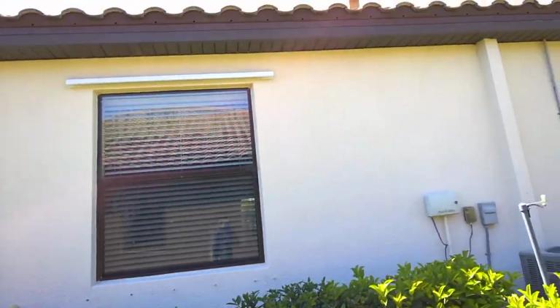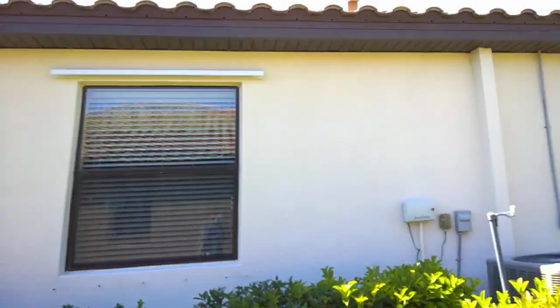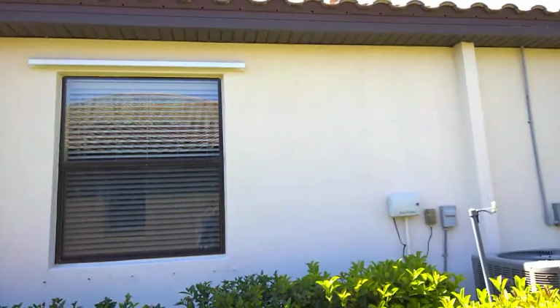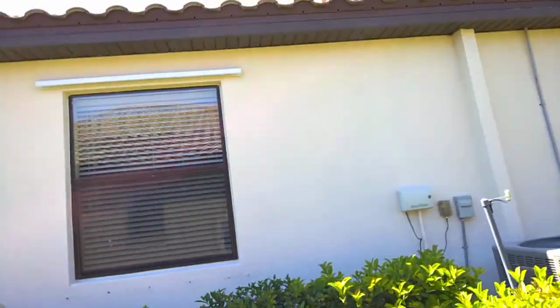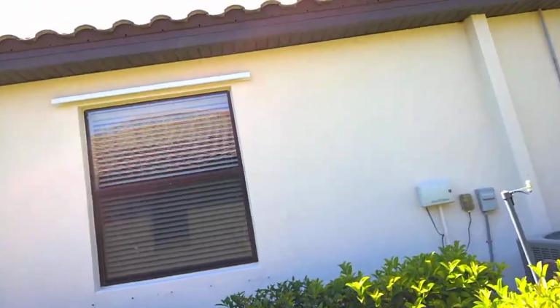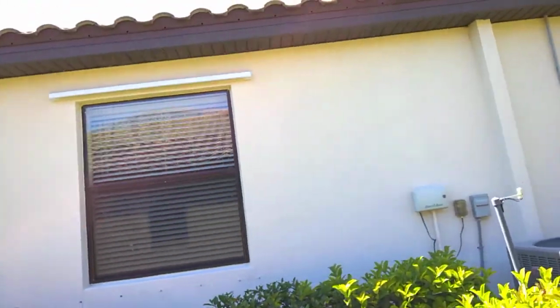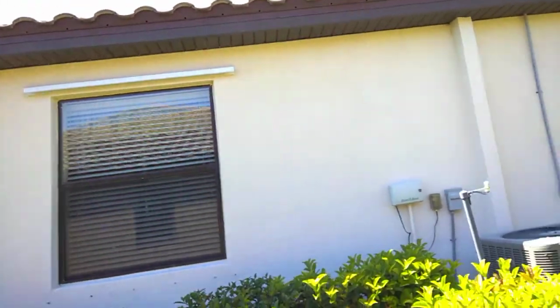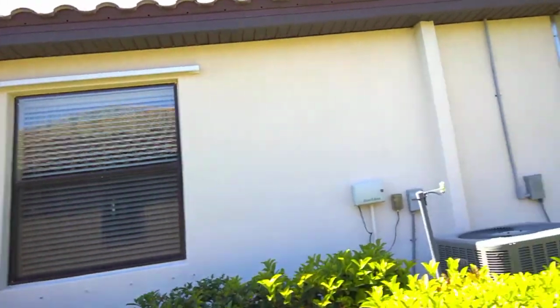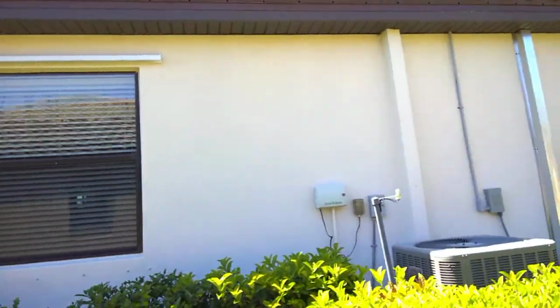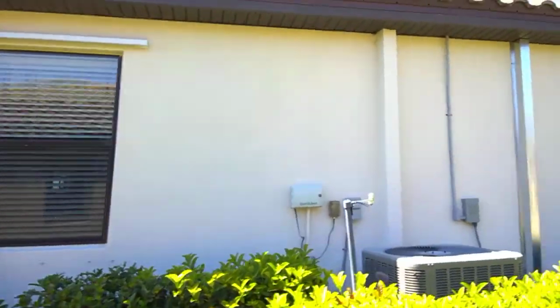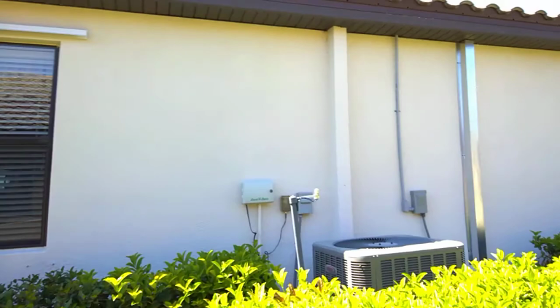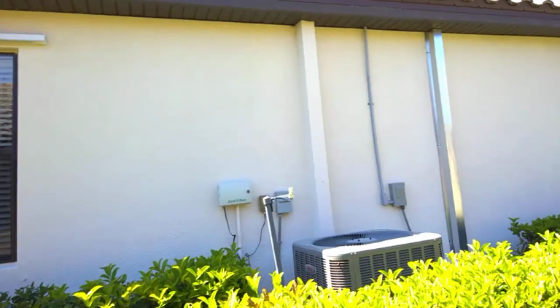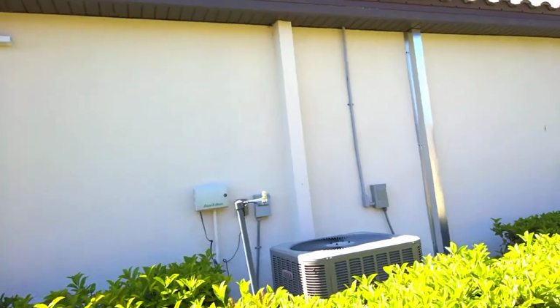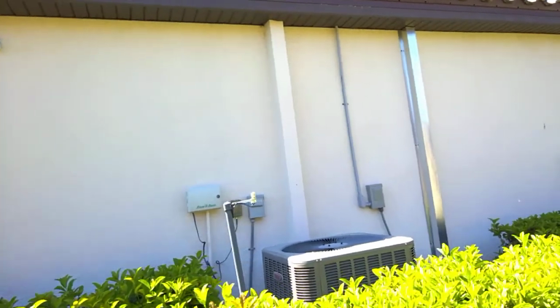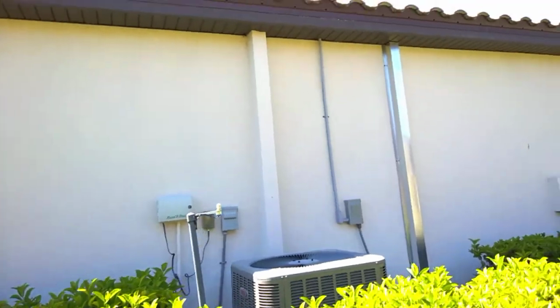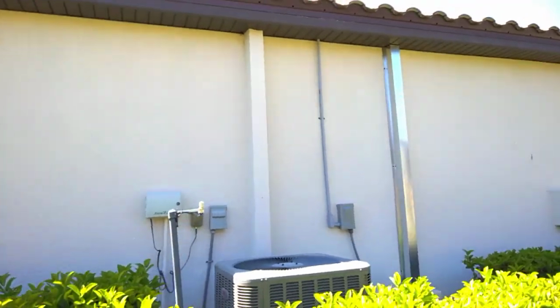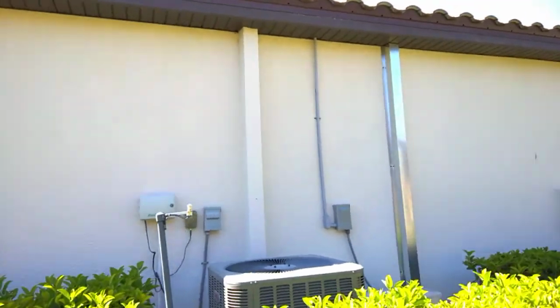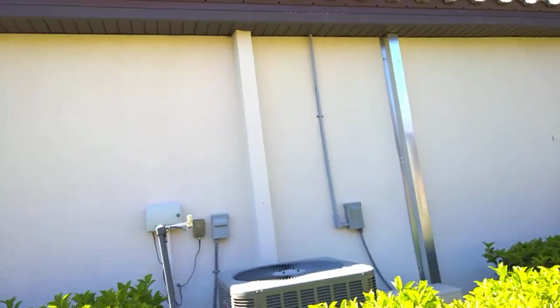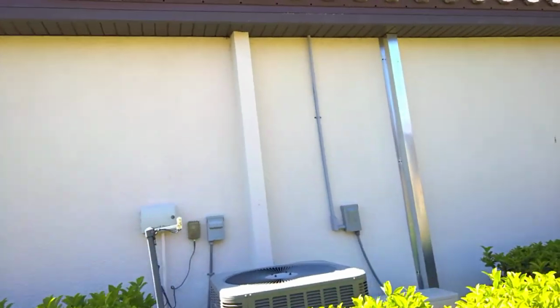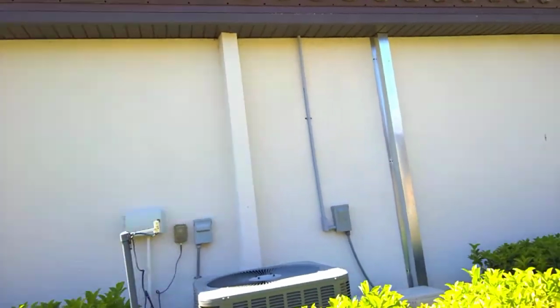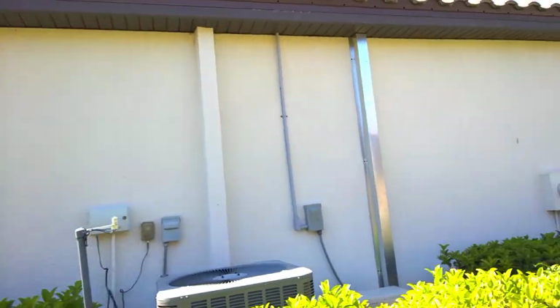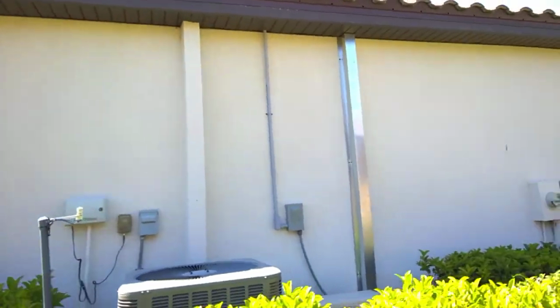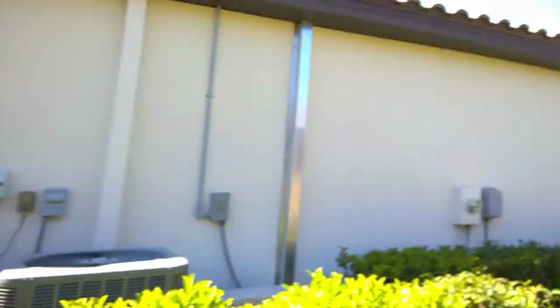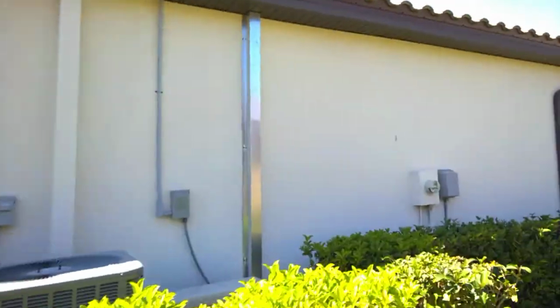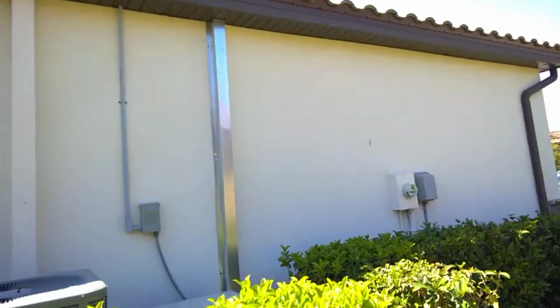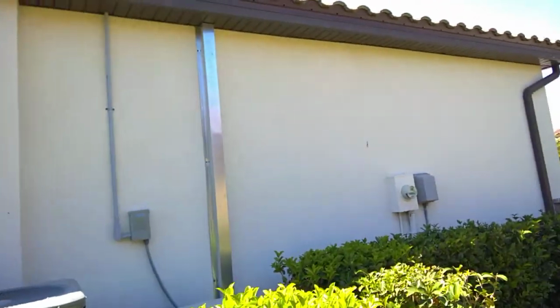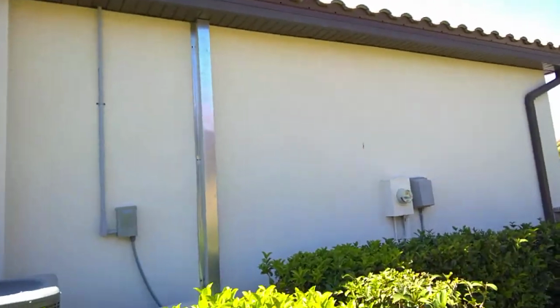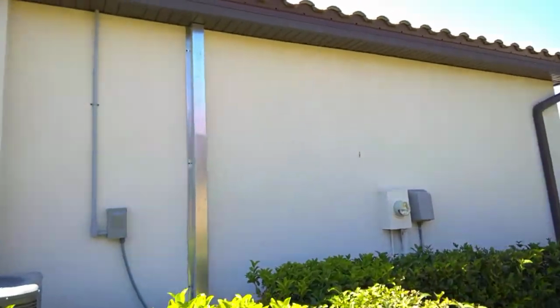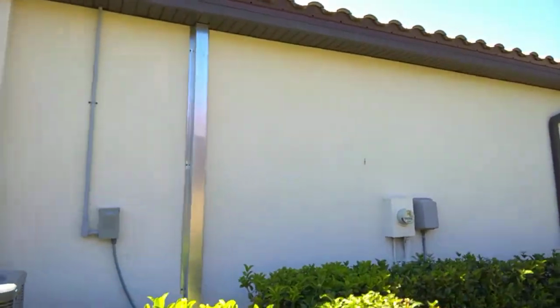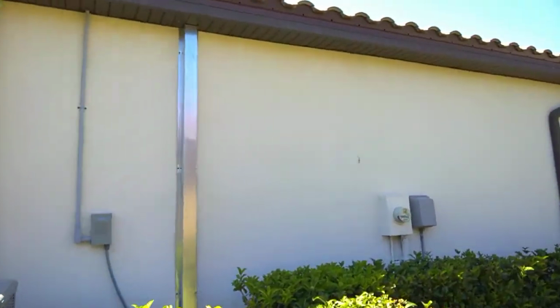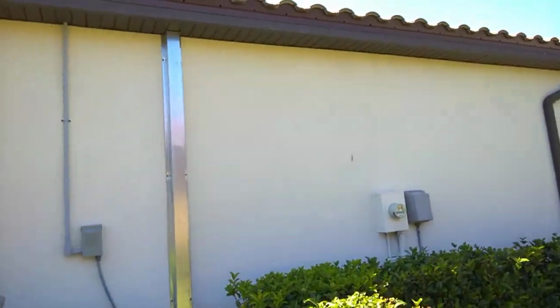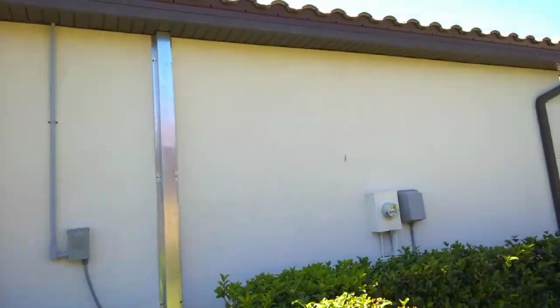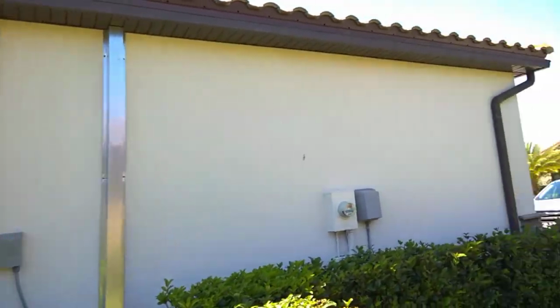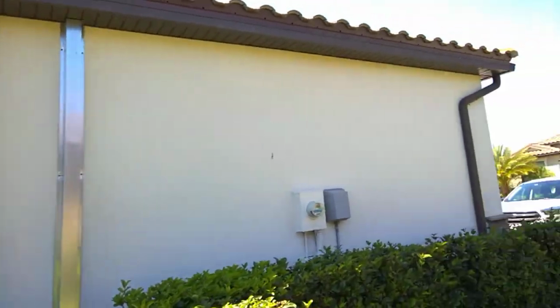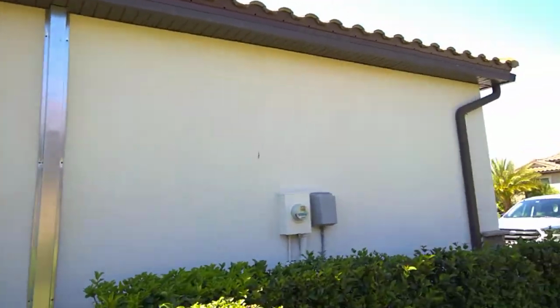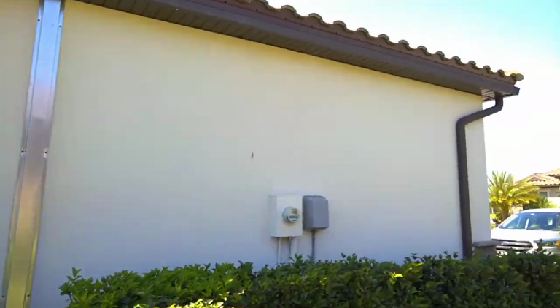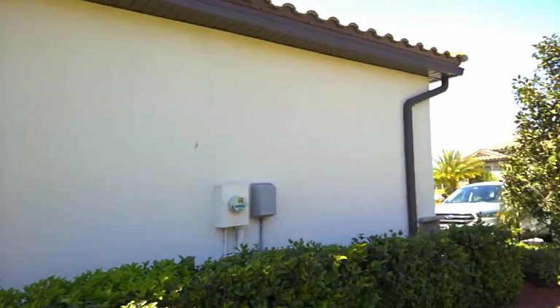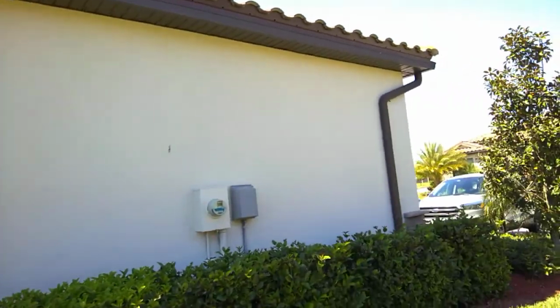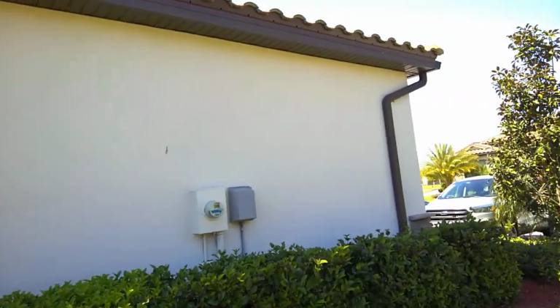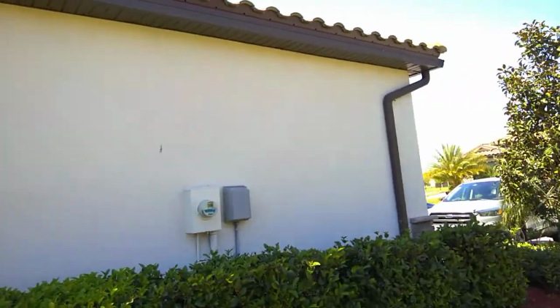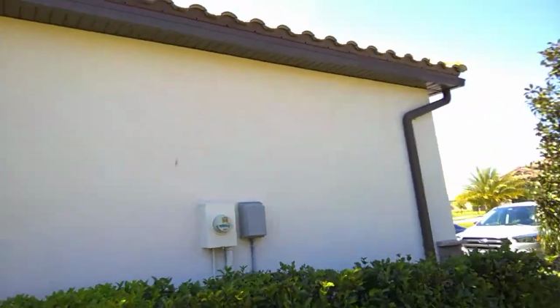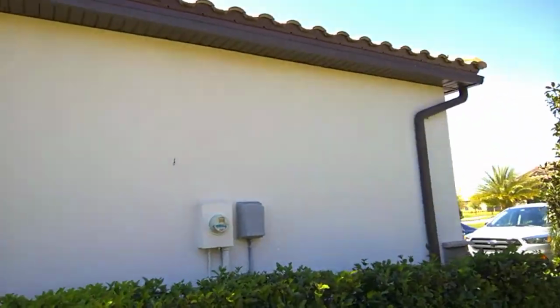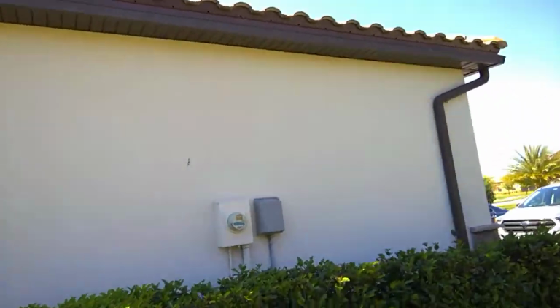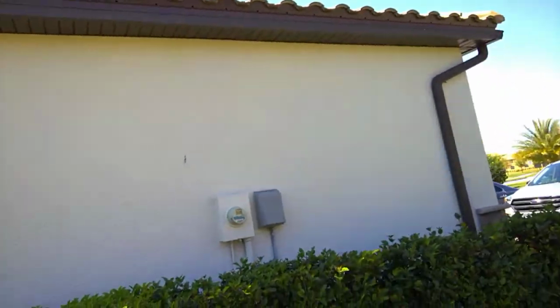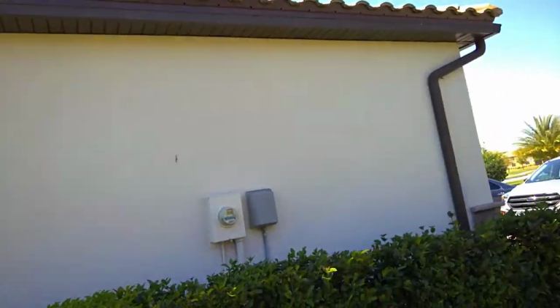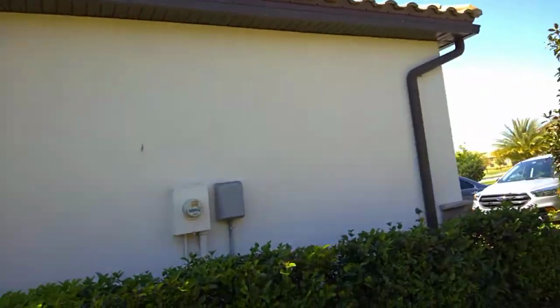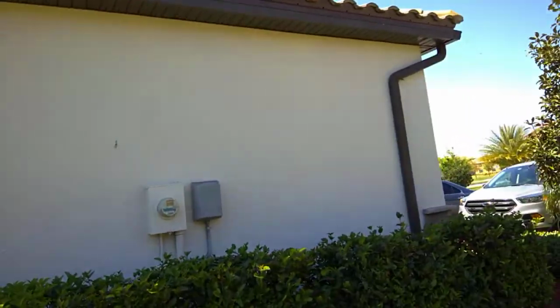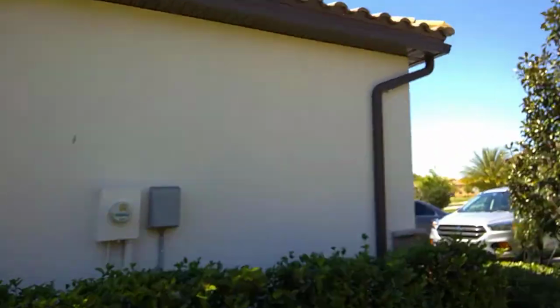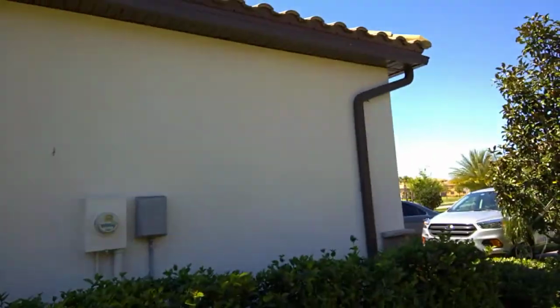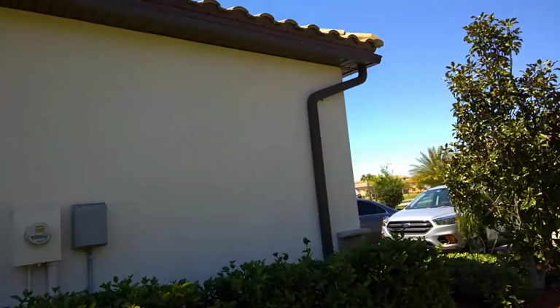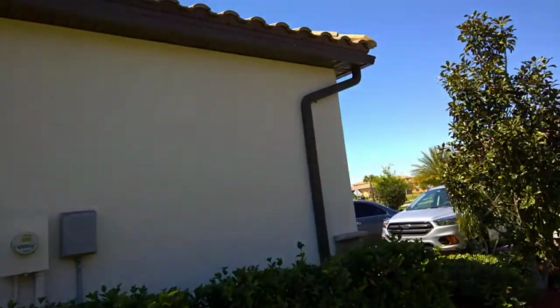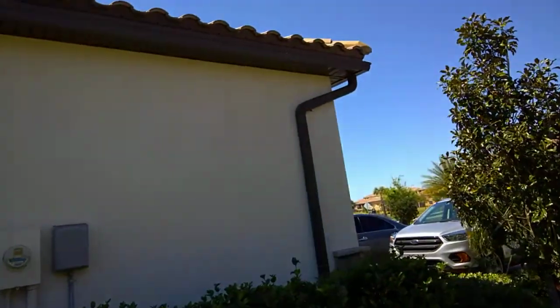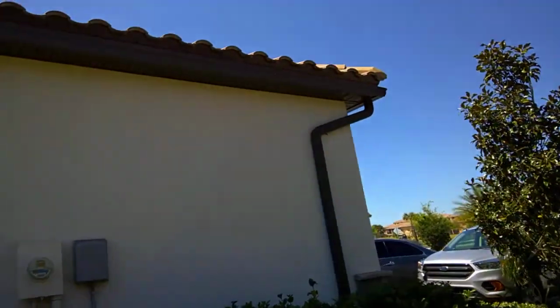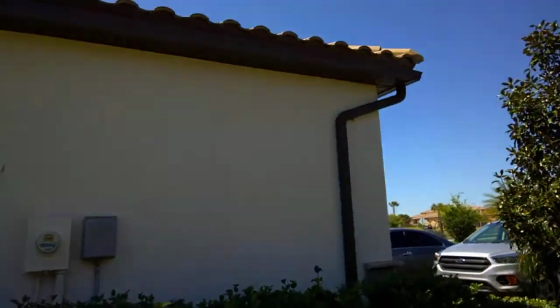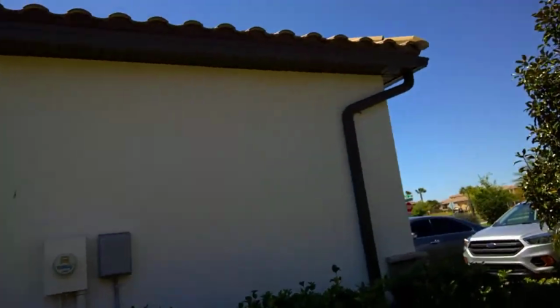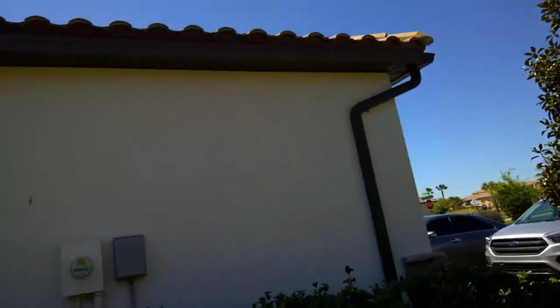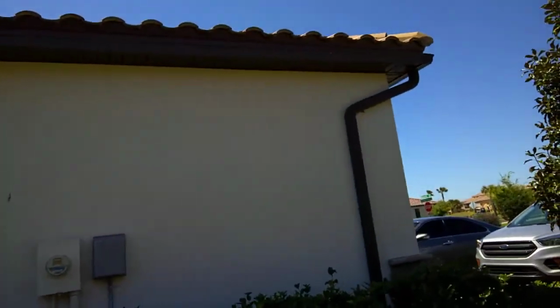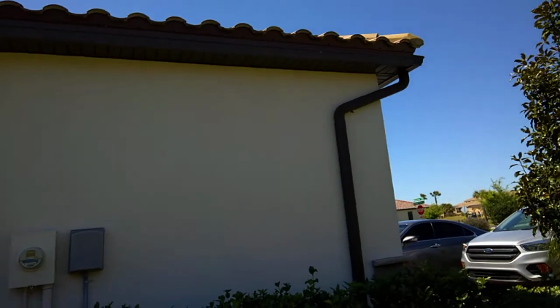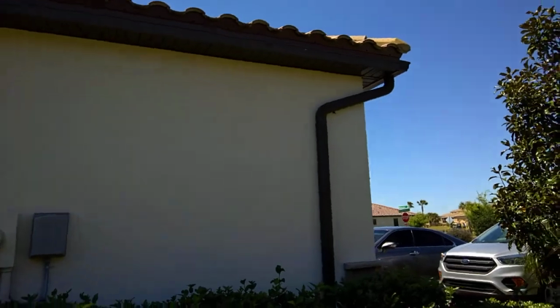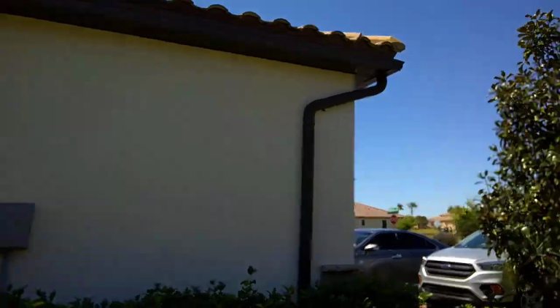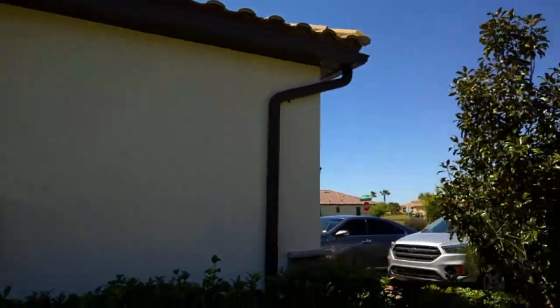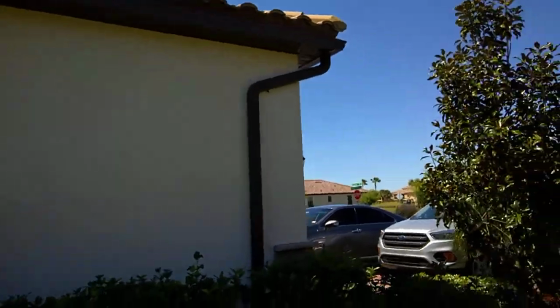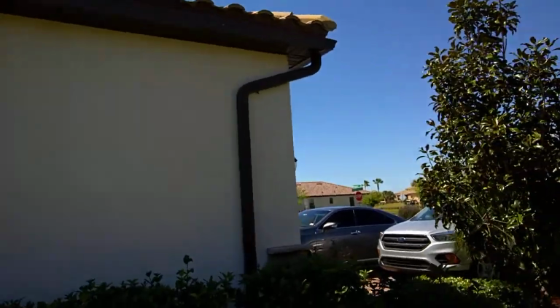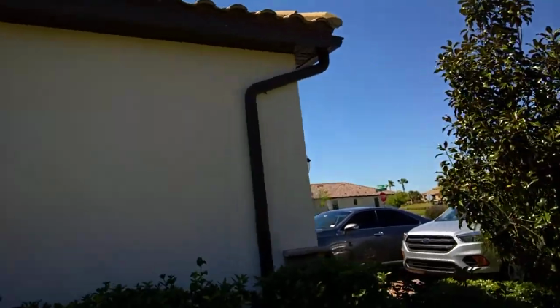I have some pictures of another subject home that we found out on the street that does have accordion windows. Please refer to those.